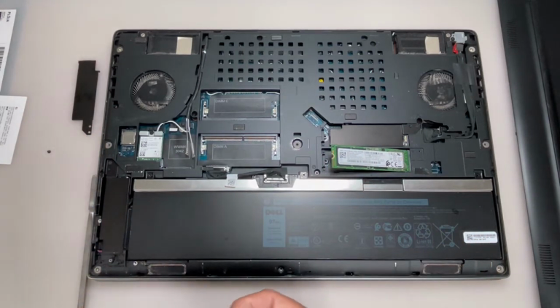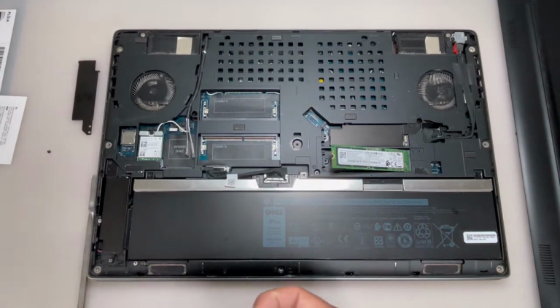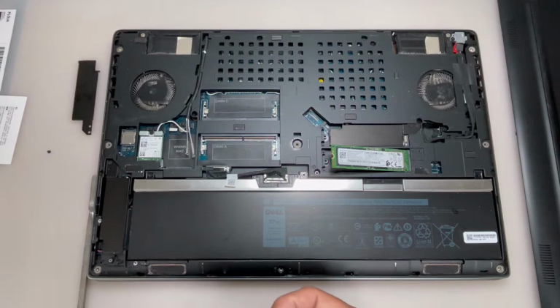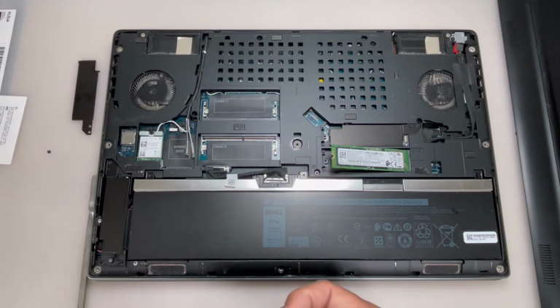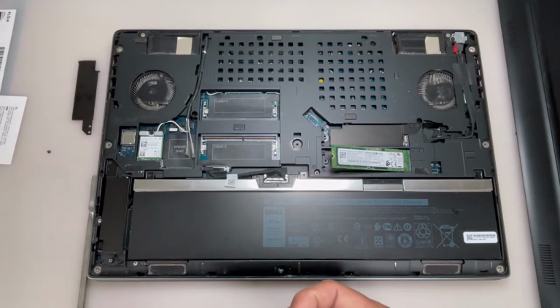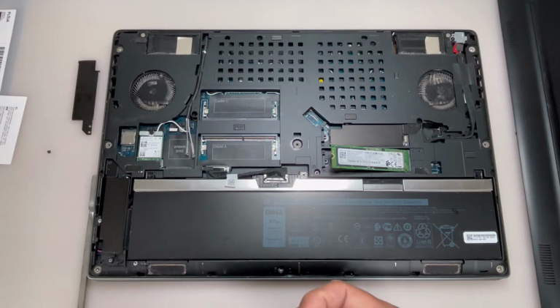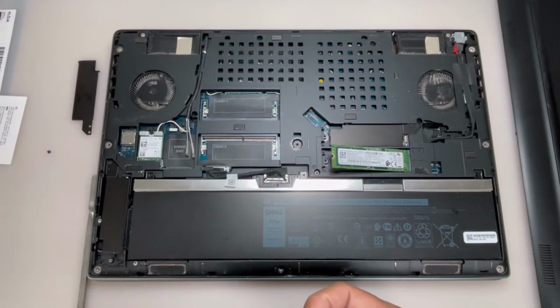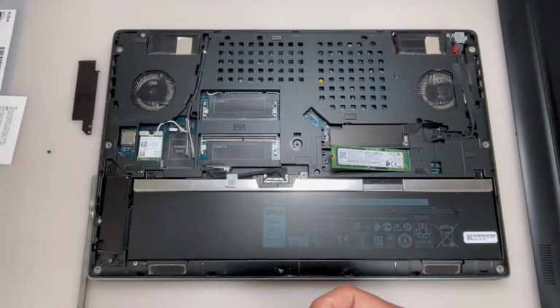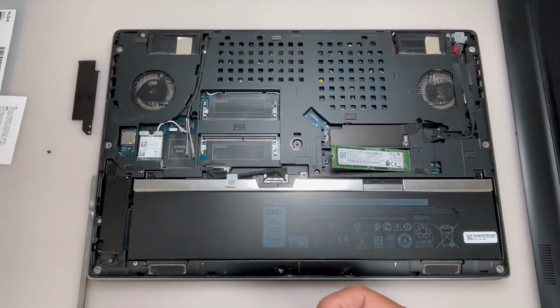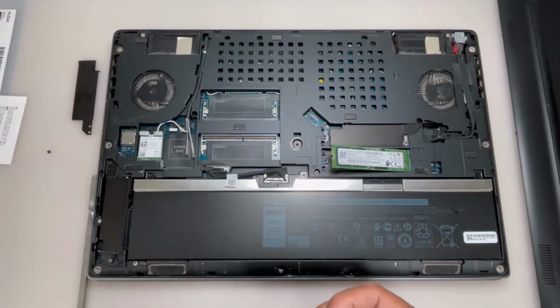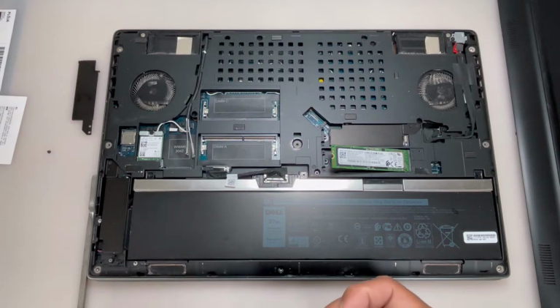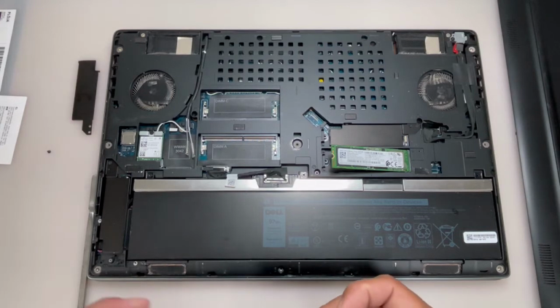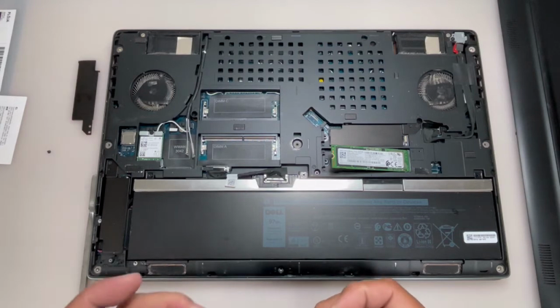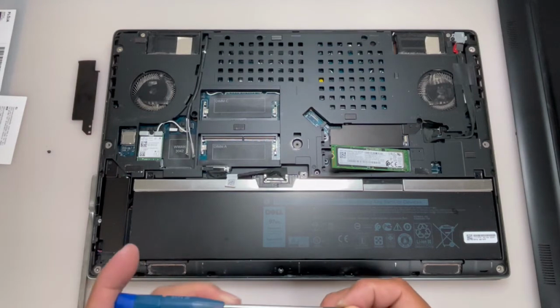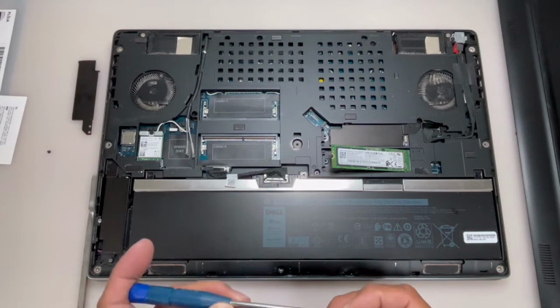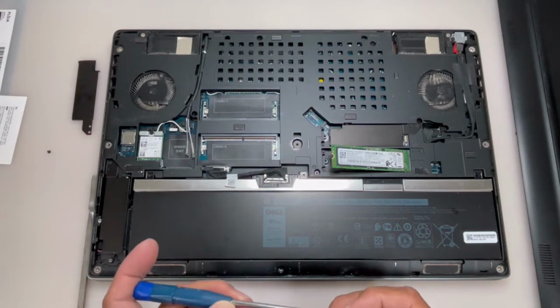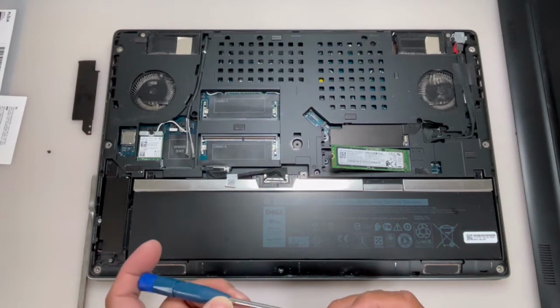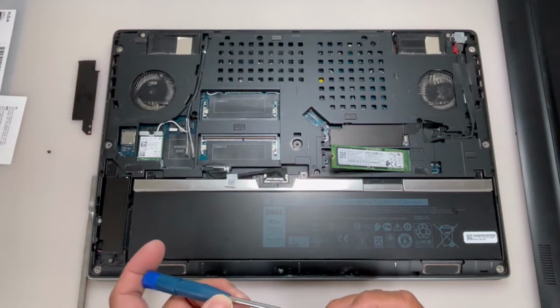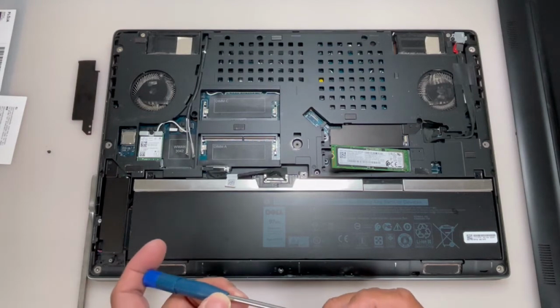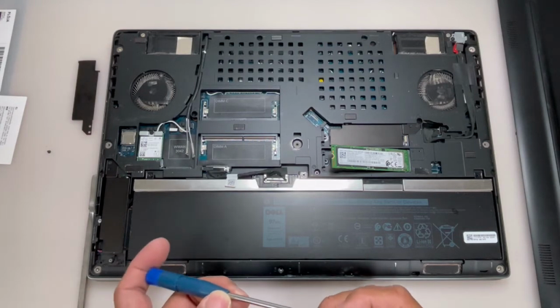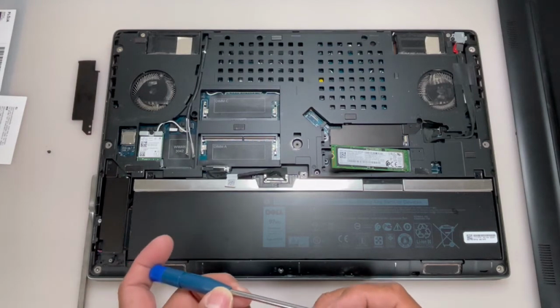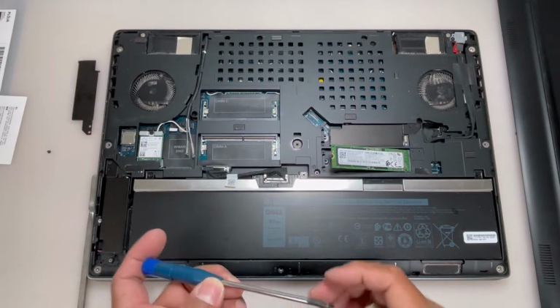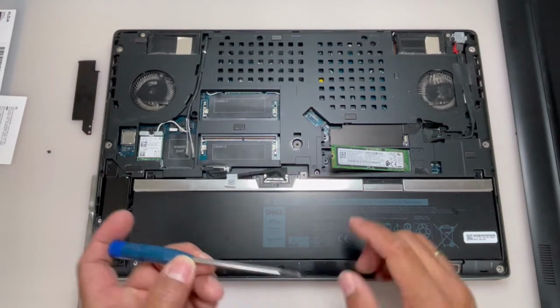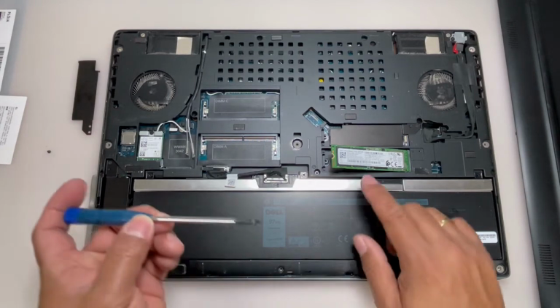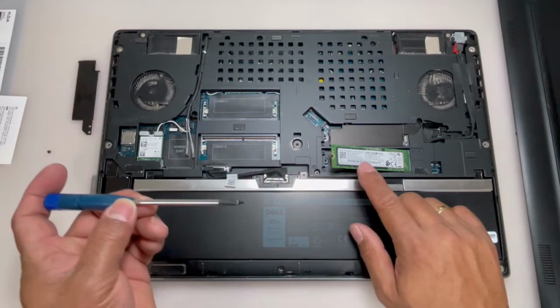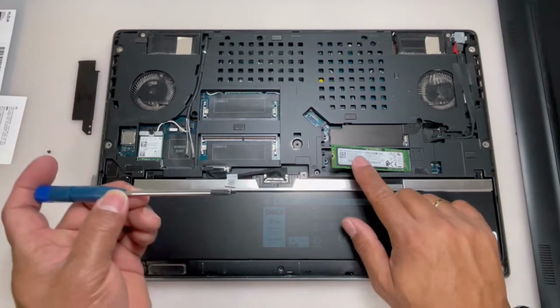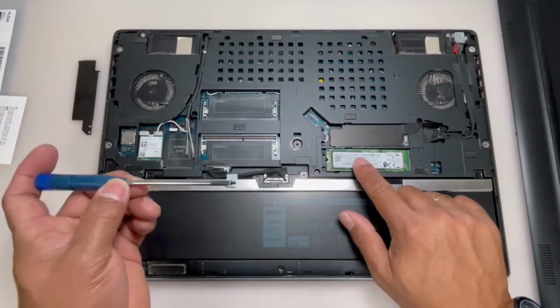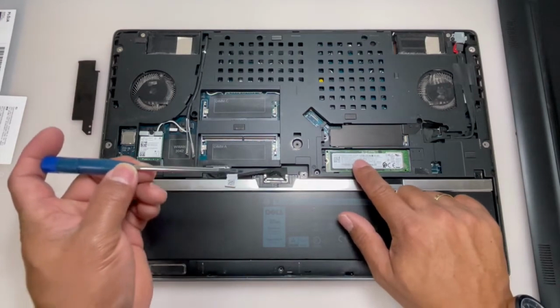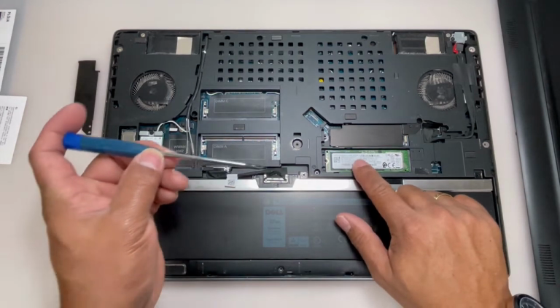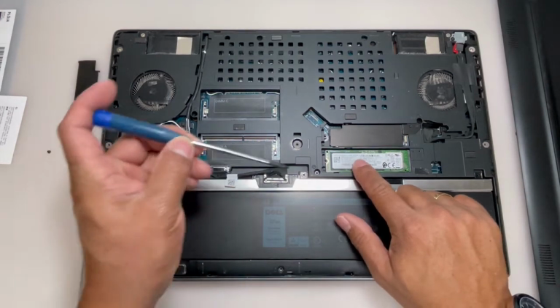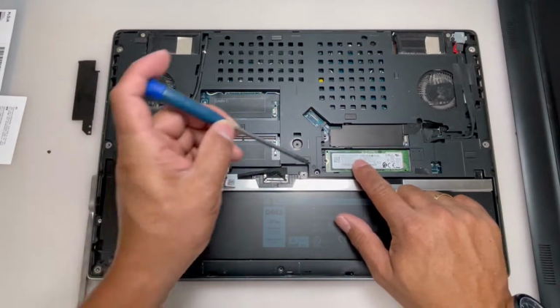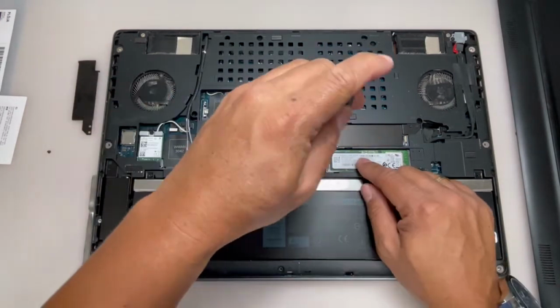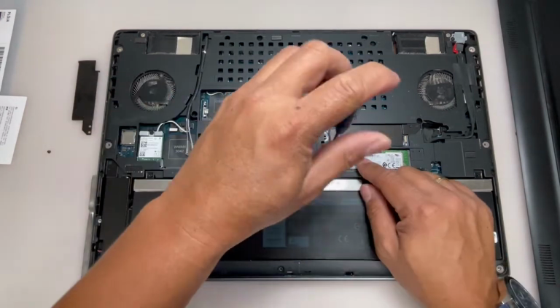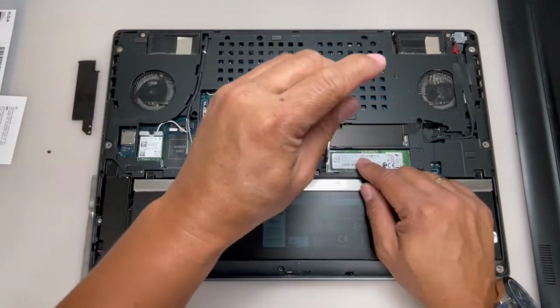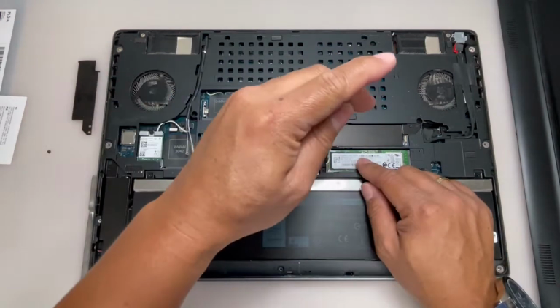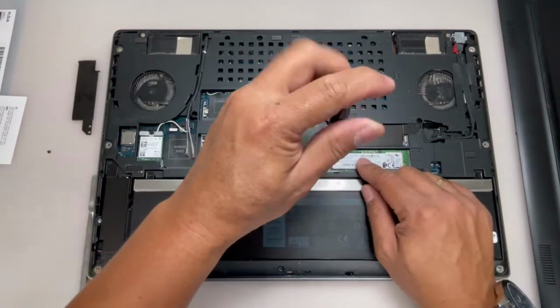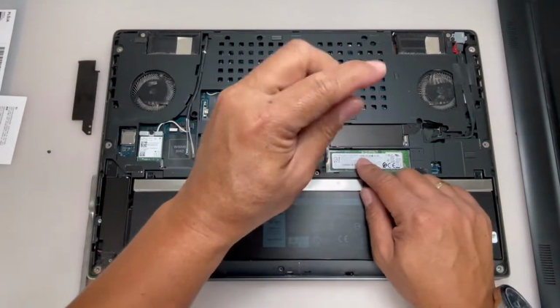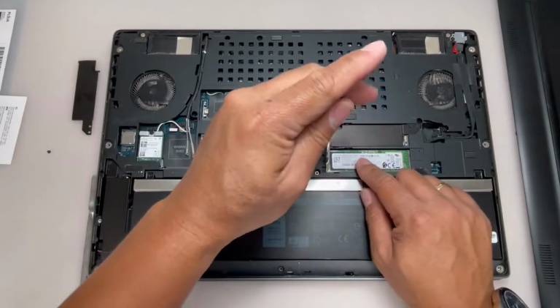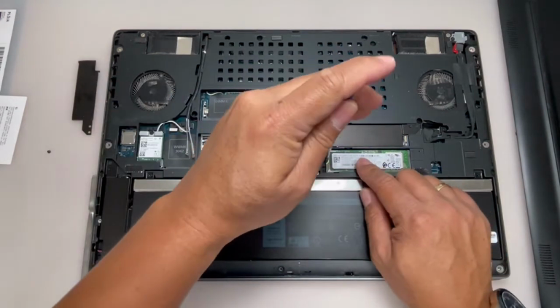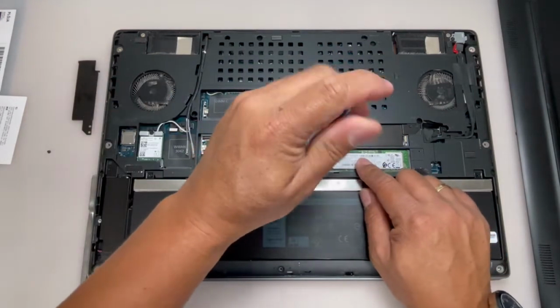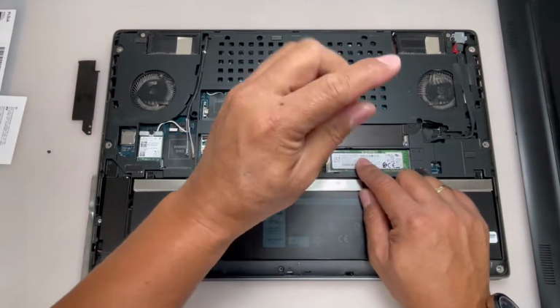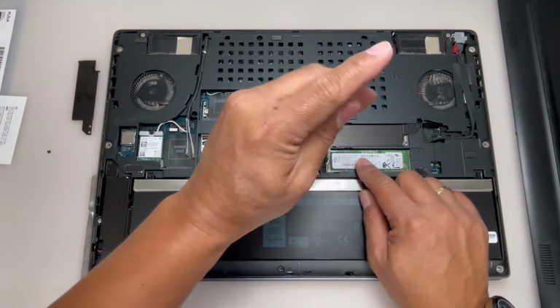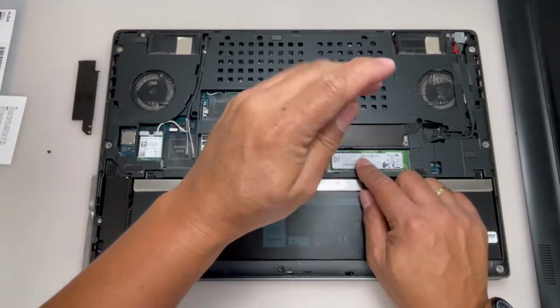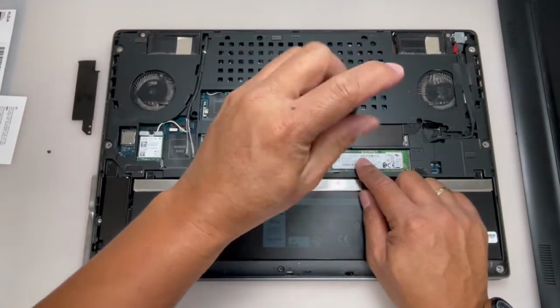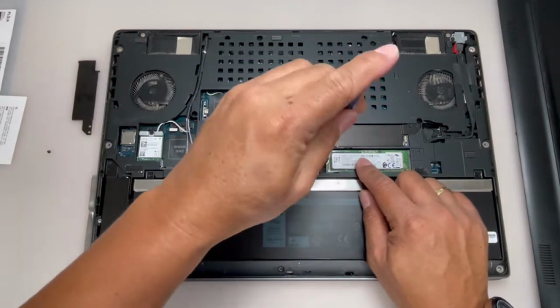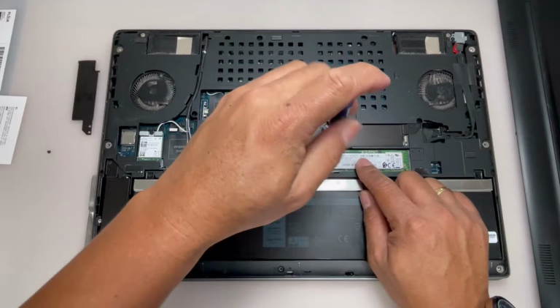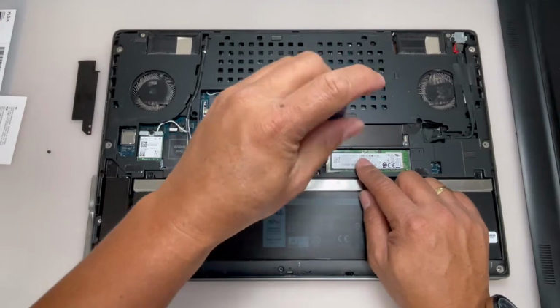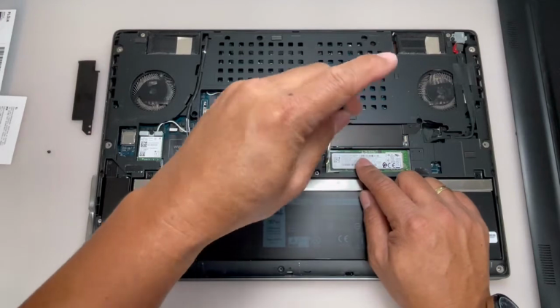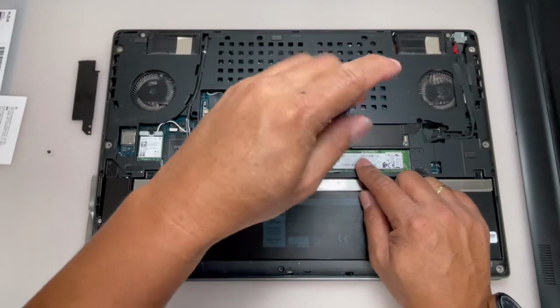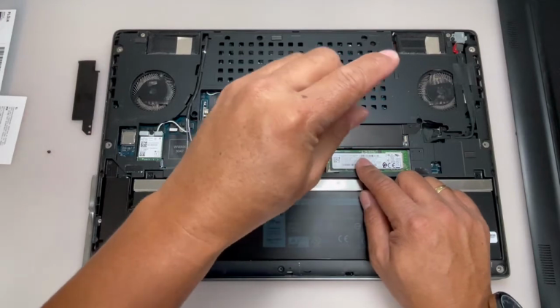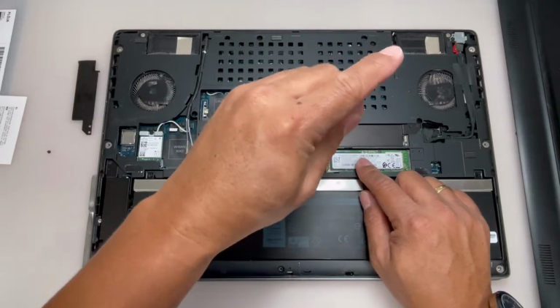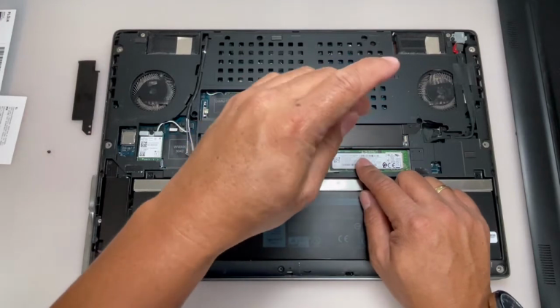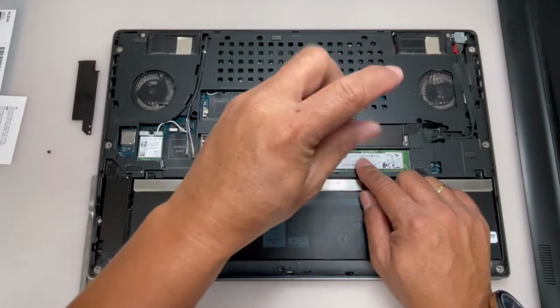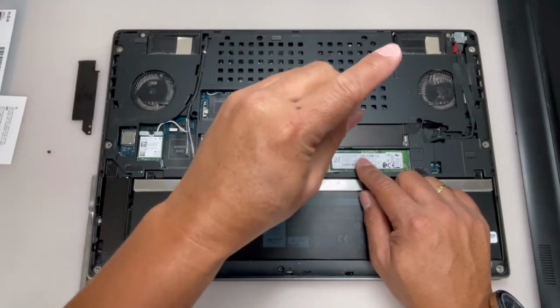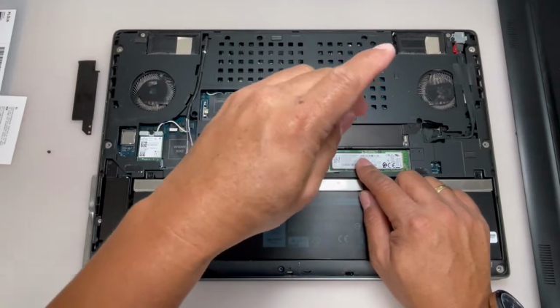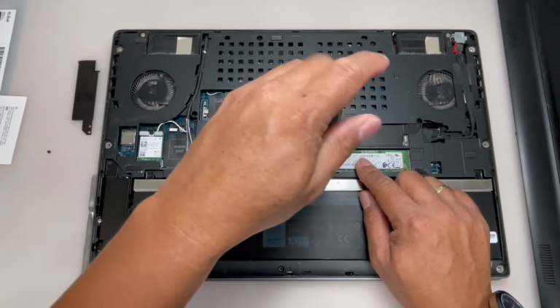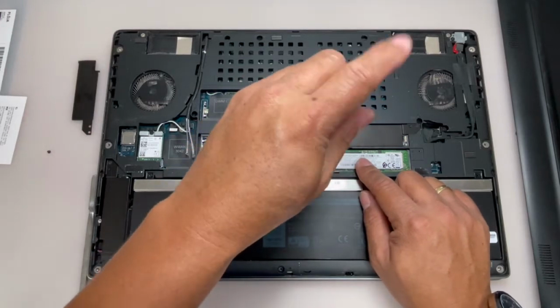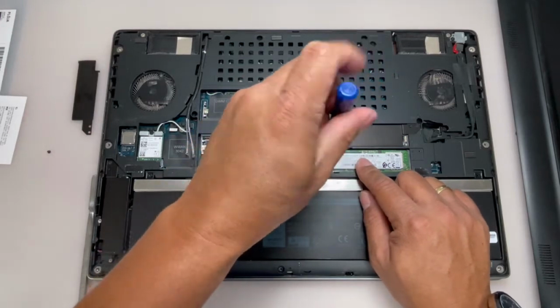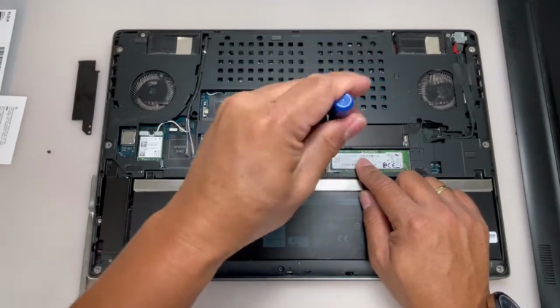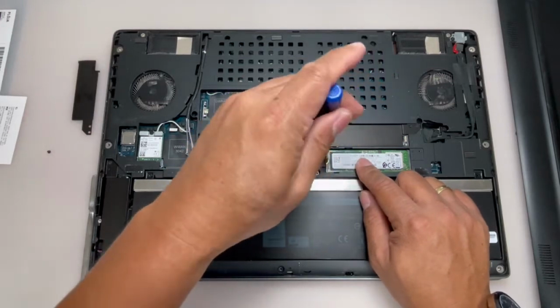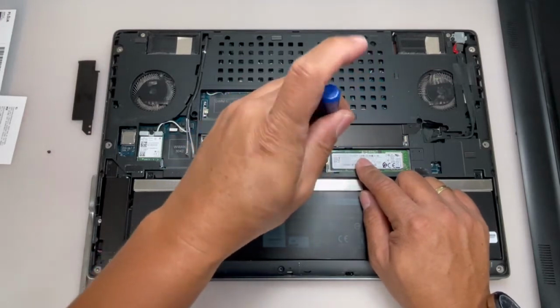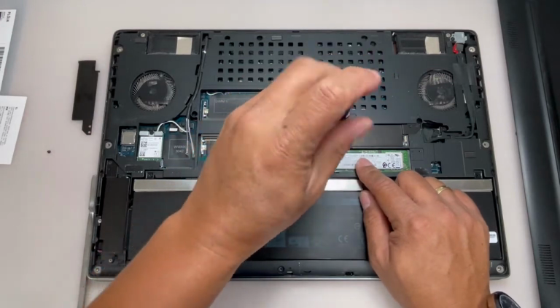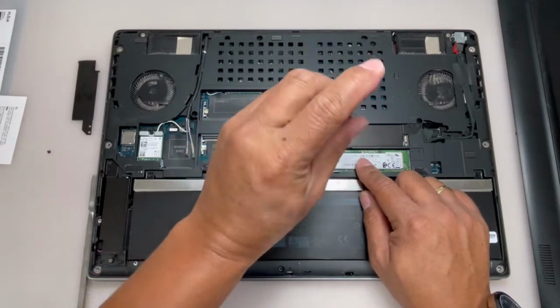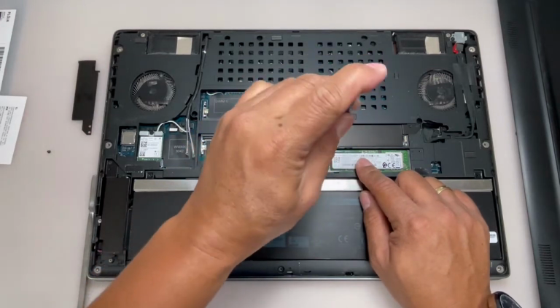Tighten back the single M2.0 x 3.0 screw to secure the M.2 SSD to the system board.